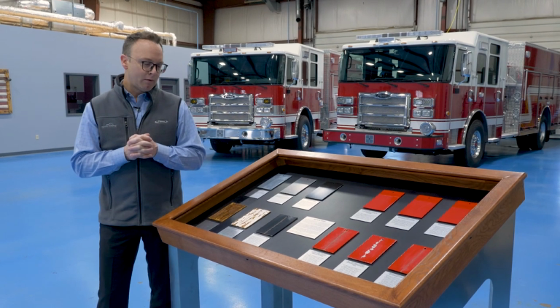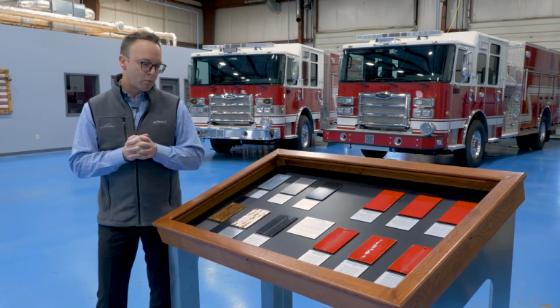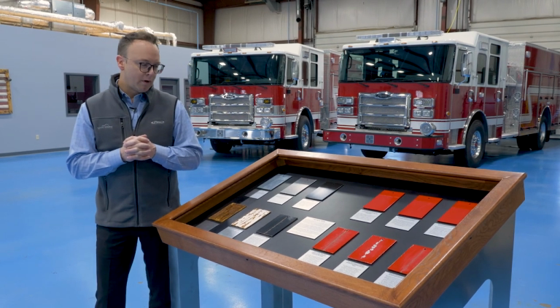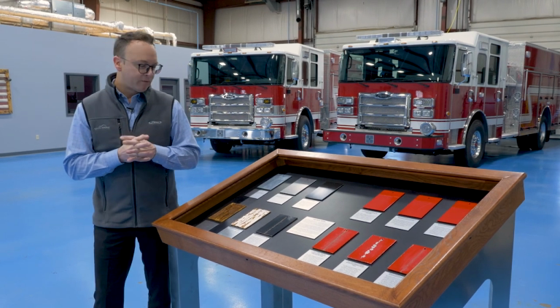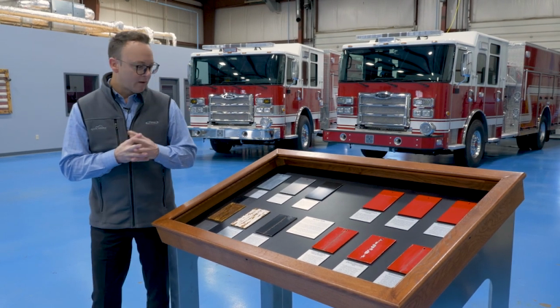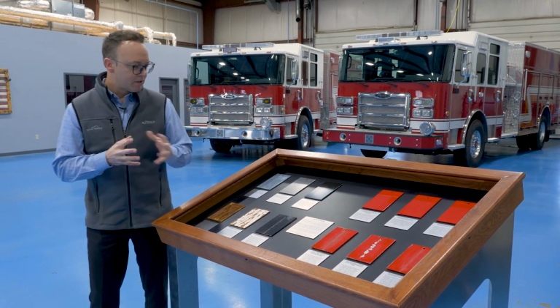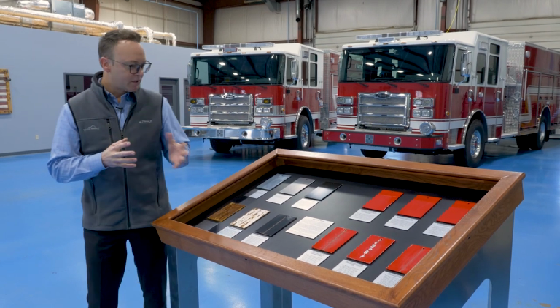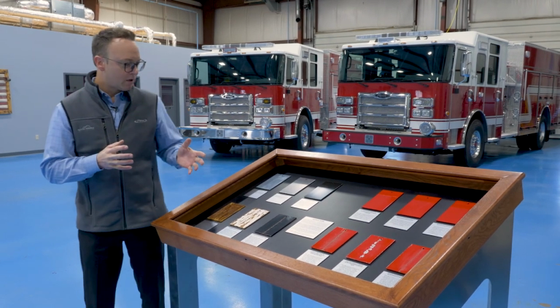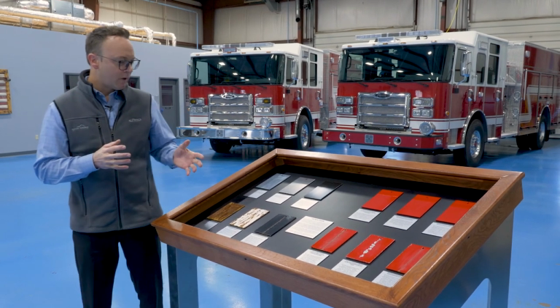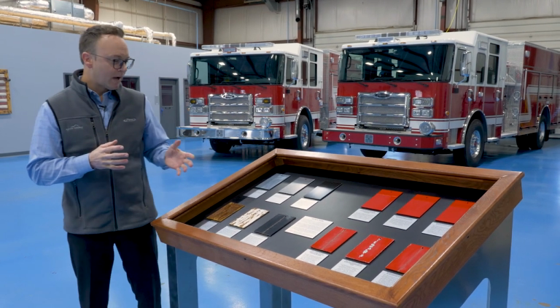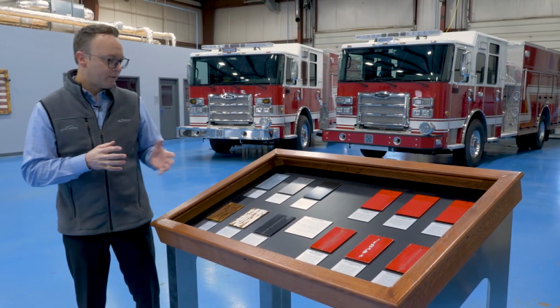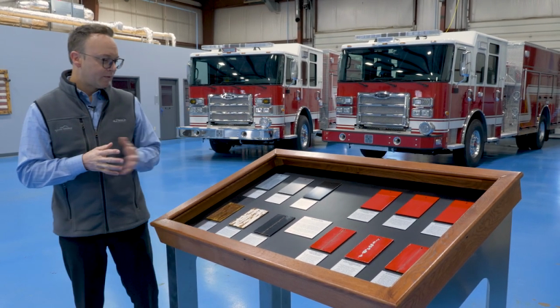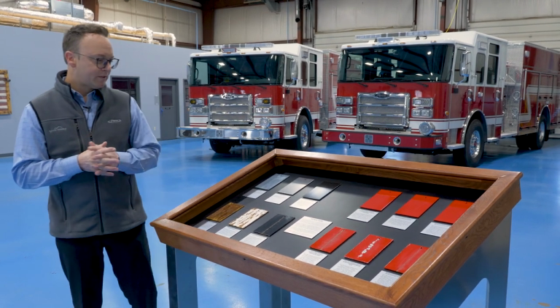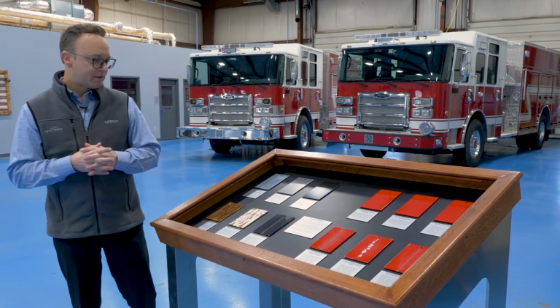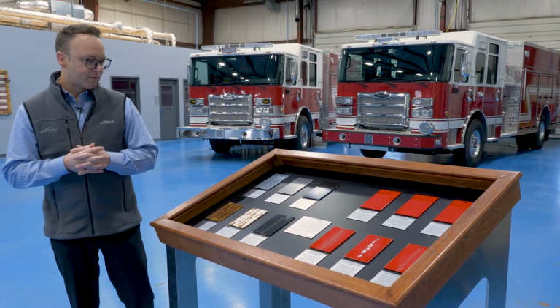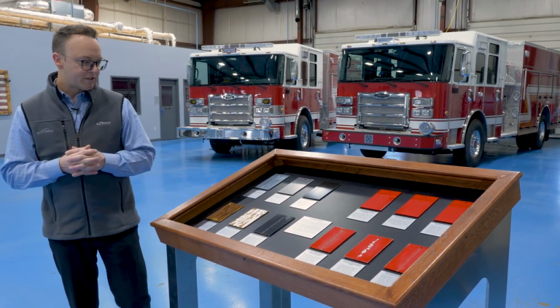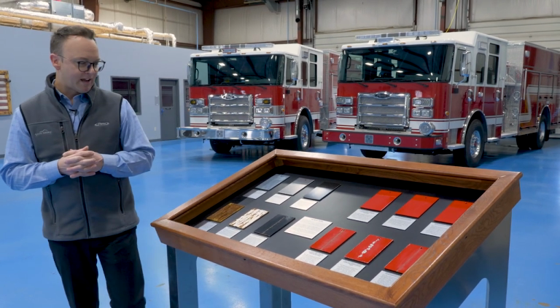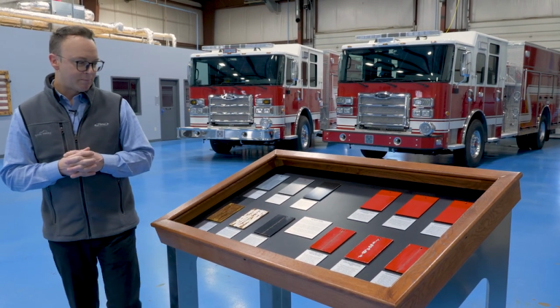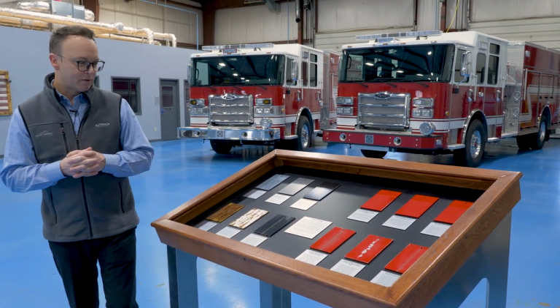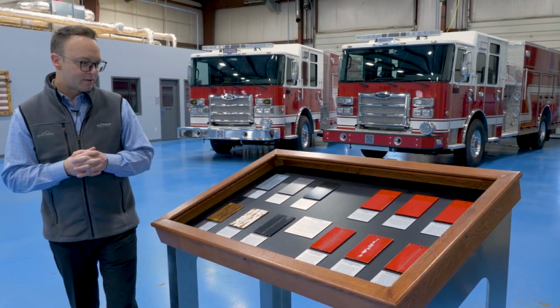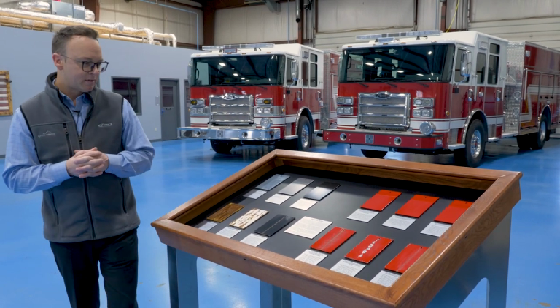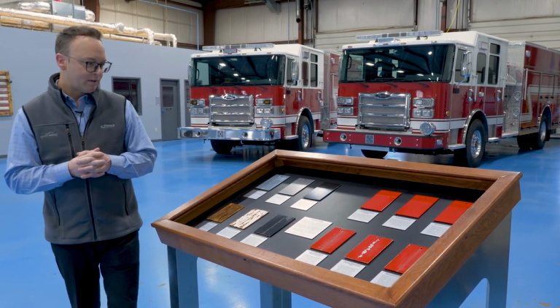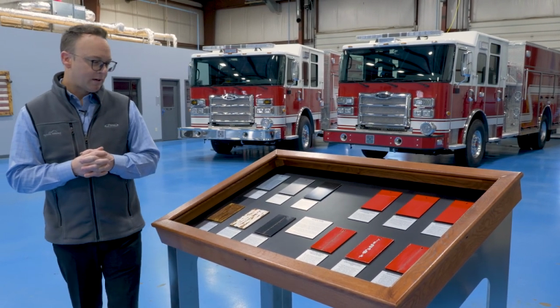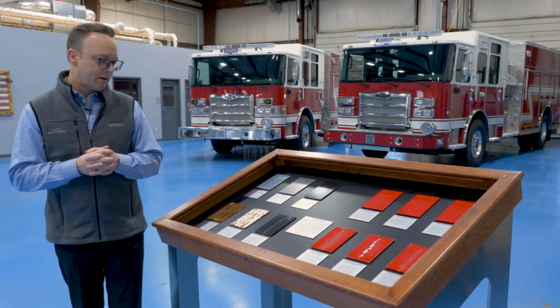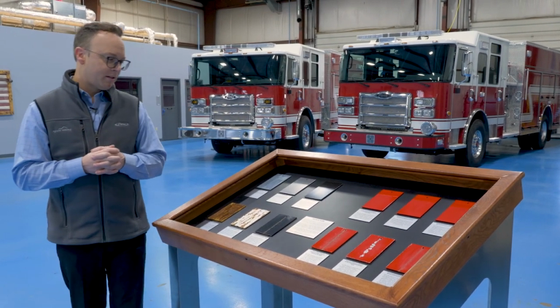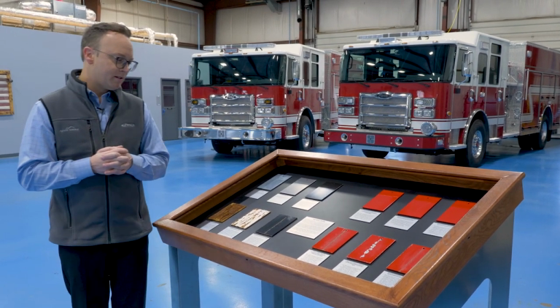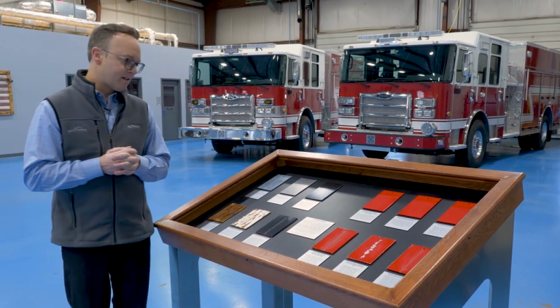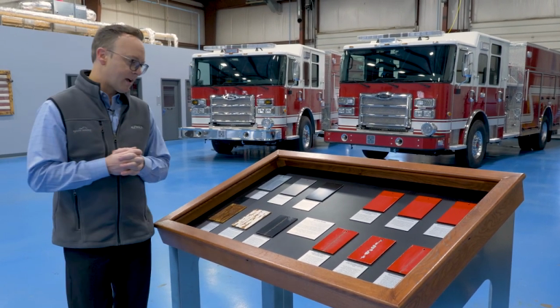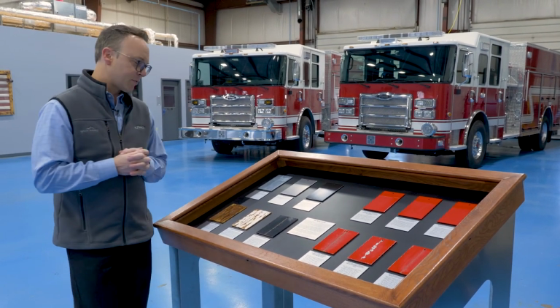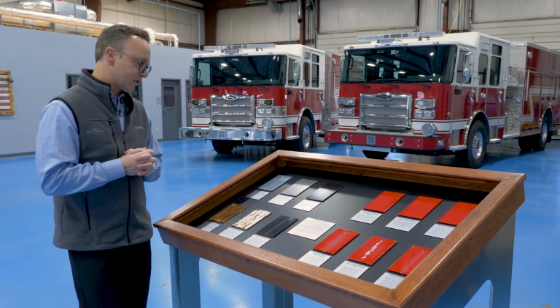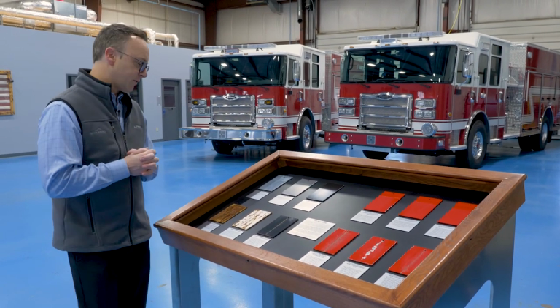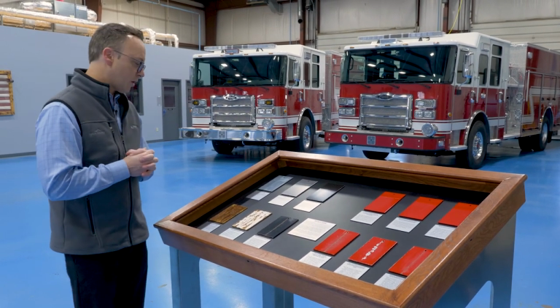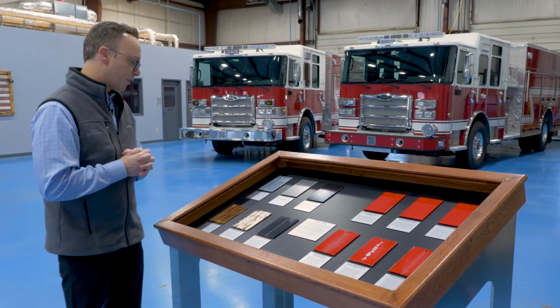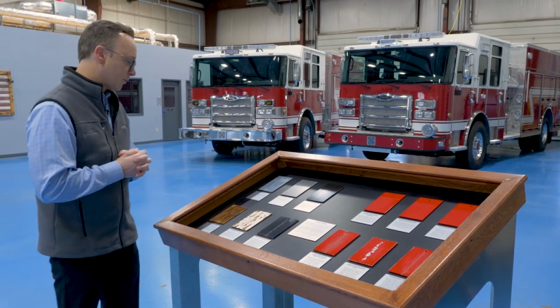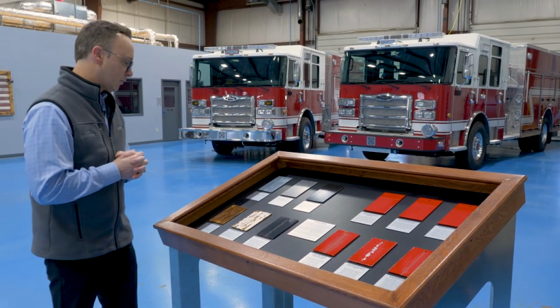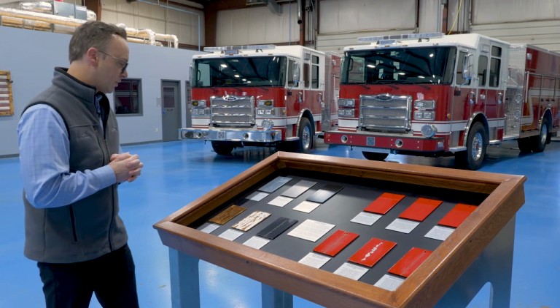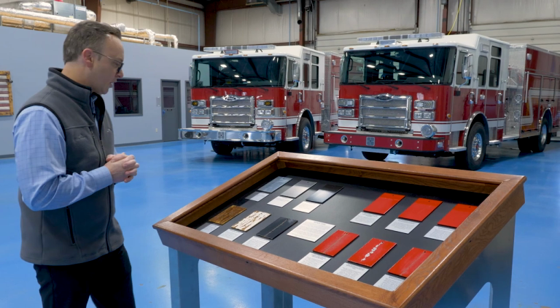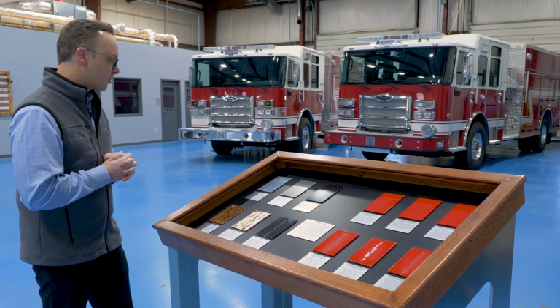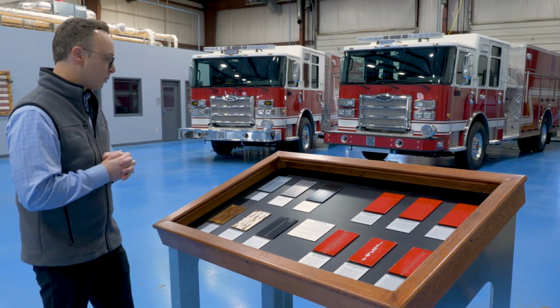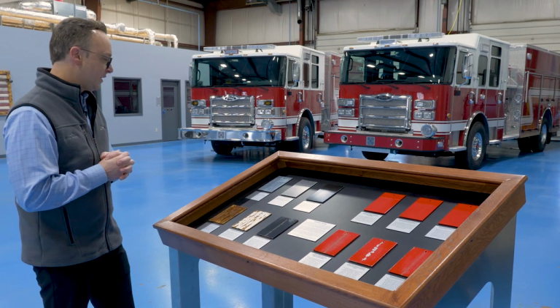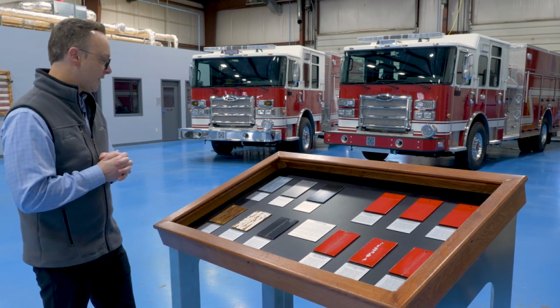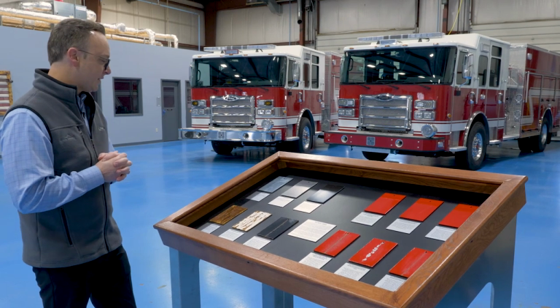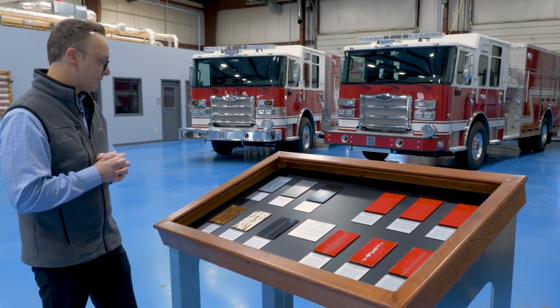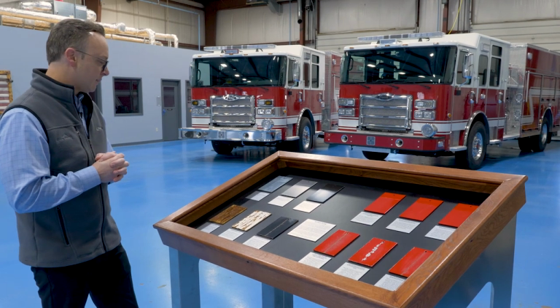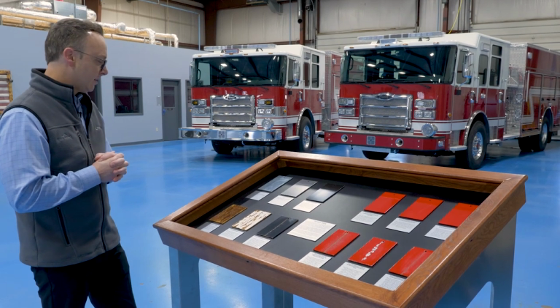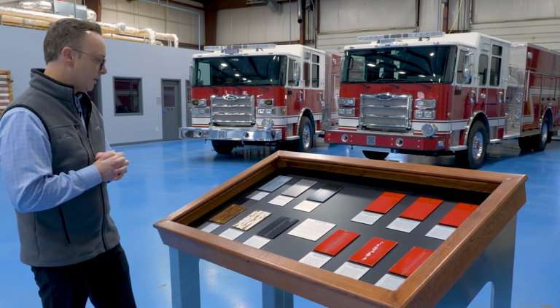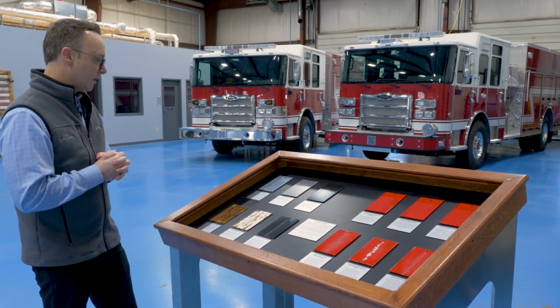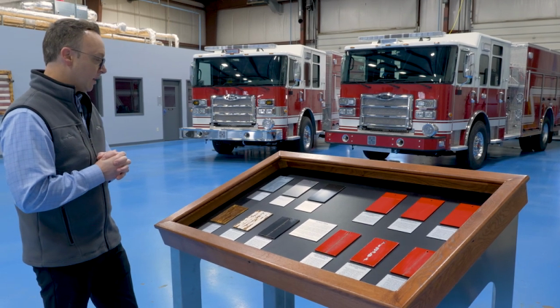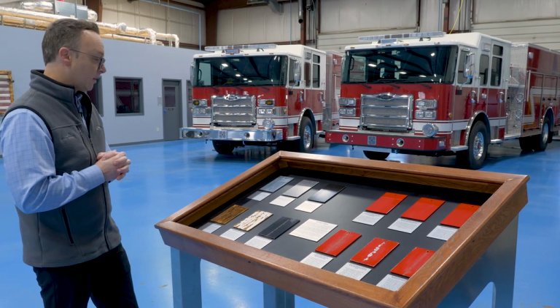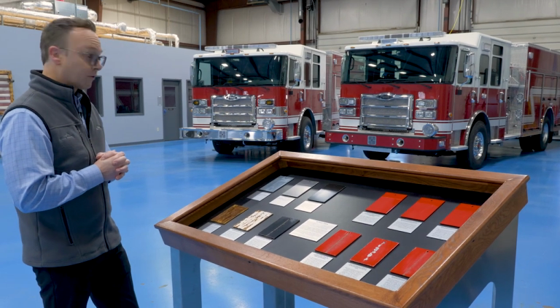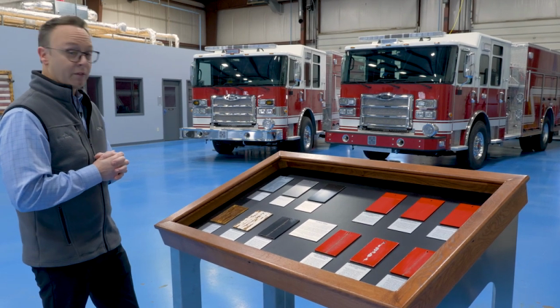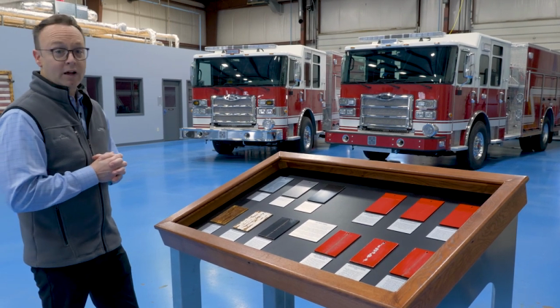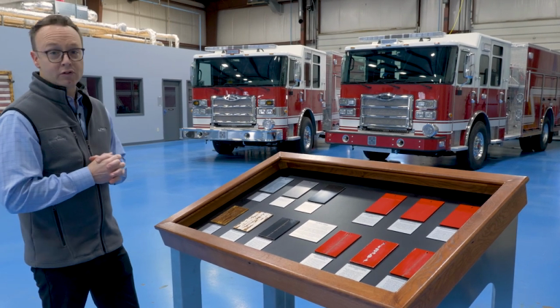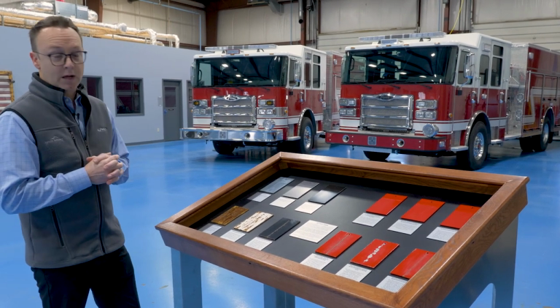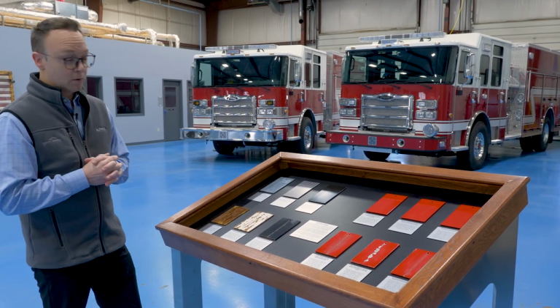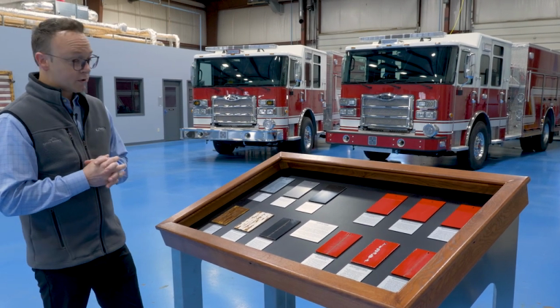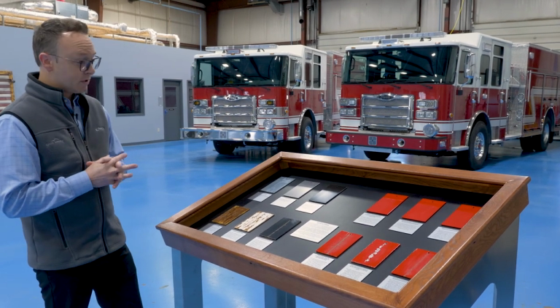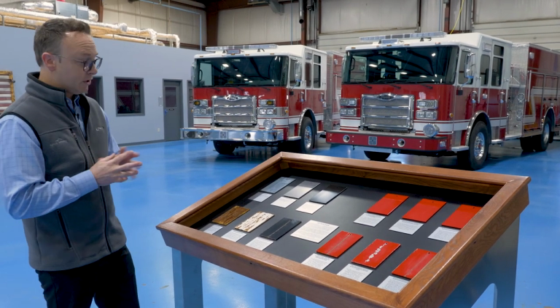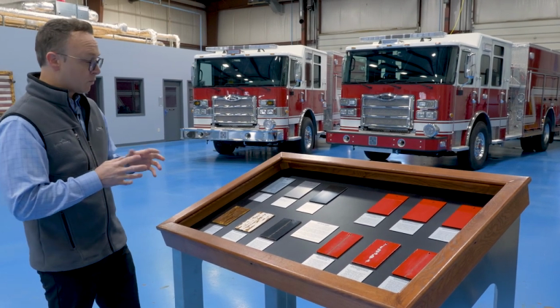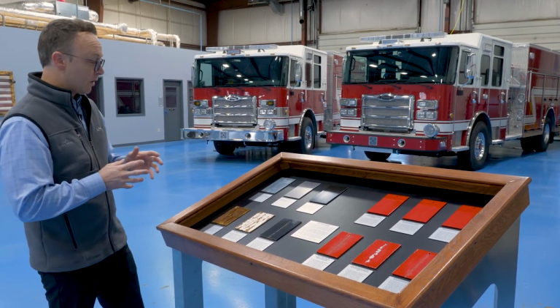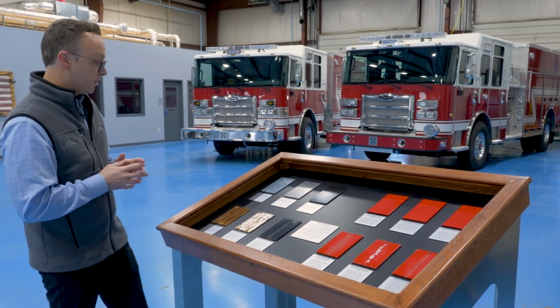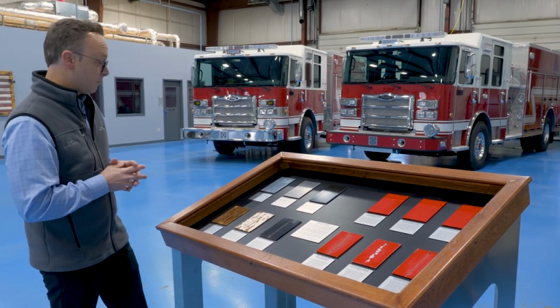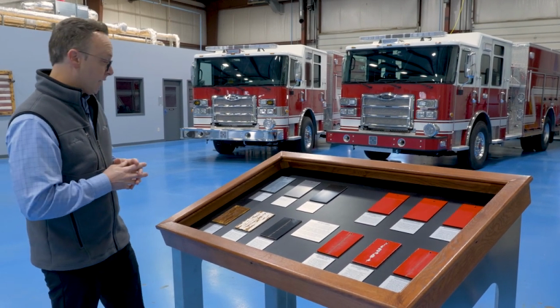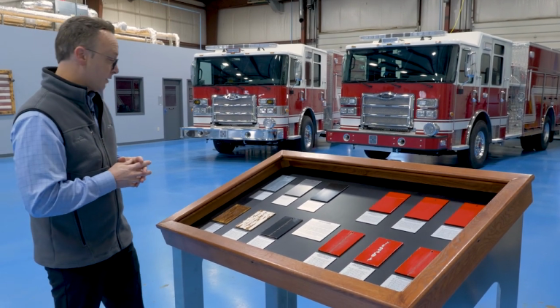In front of us here, we have several samples. These samples have gone through a salt spray test for a thousand hours — each one of these panels.